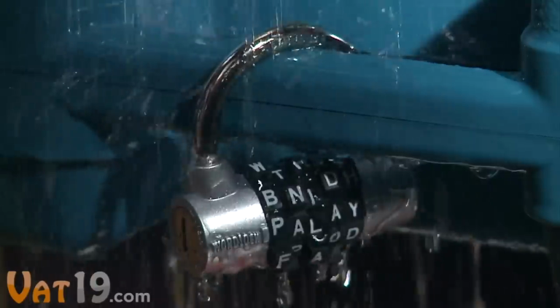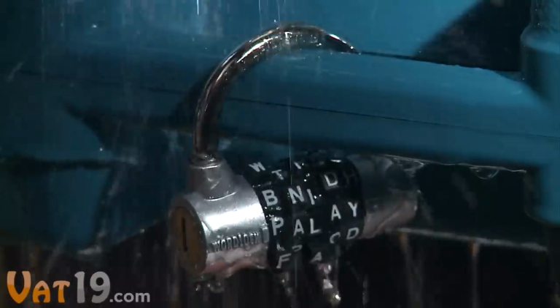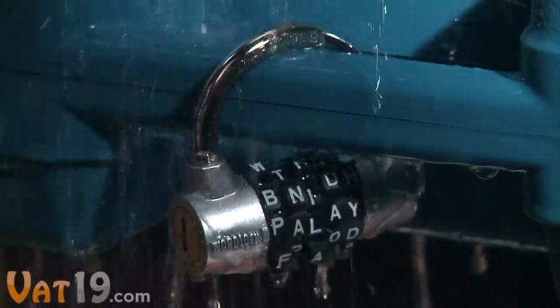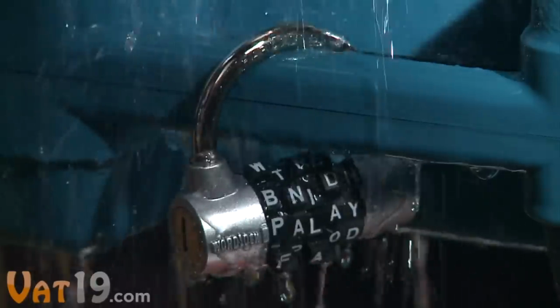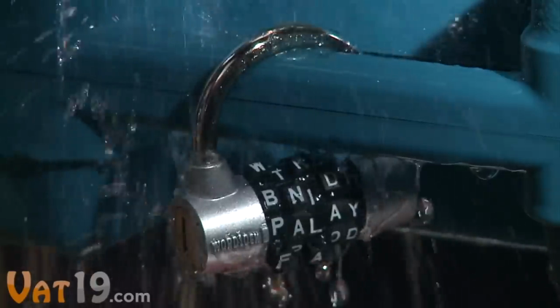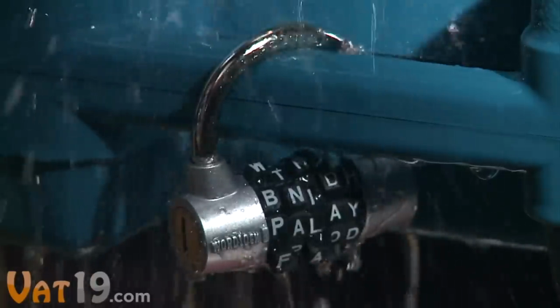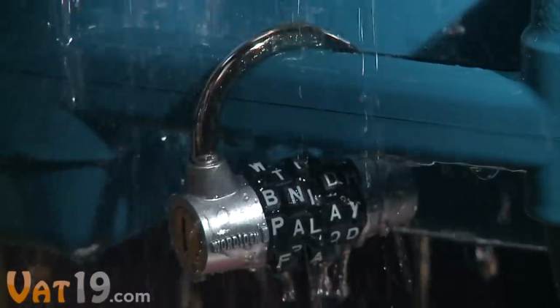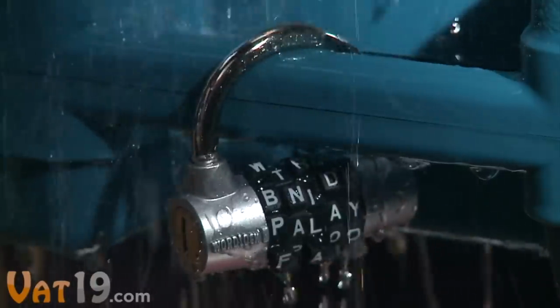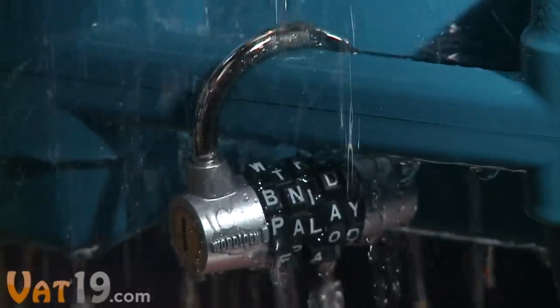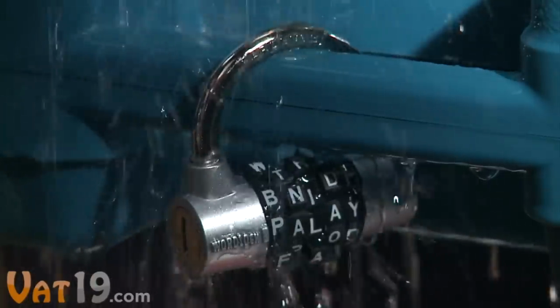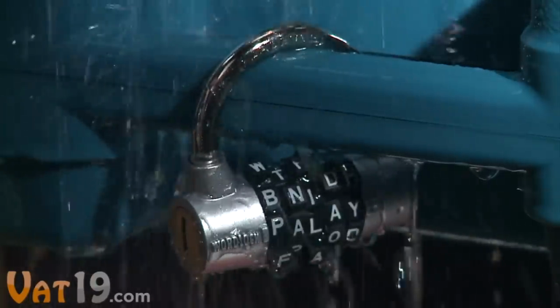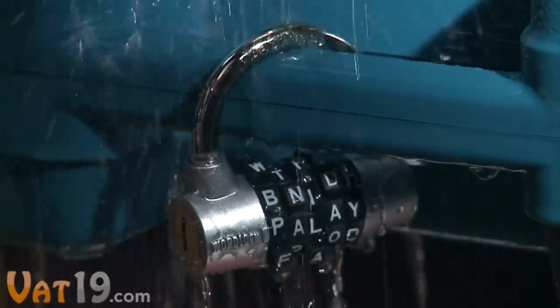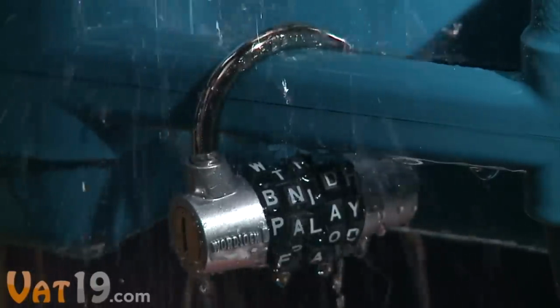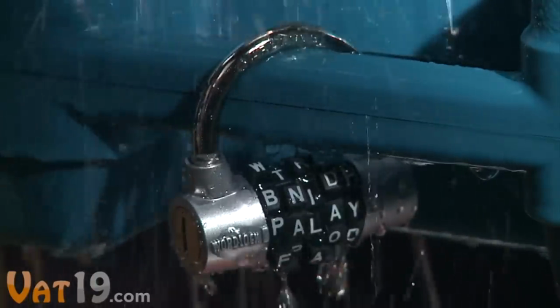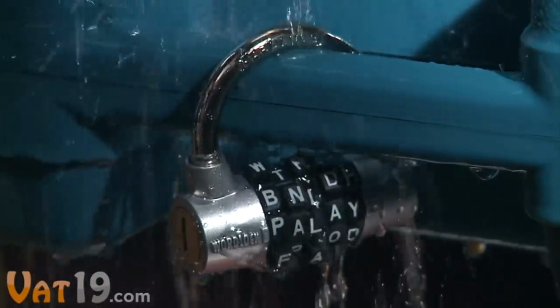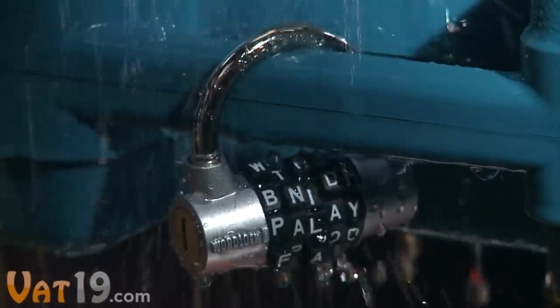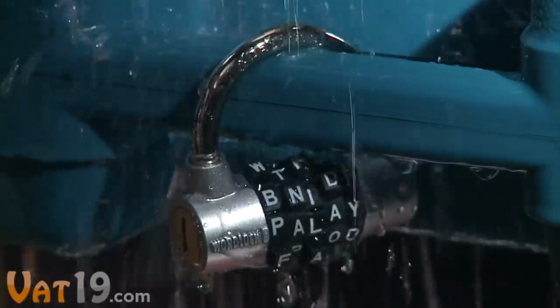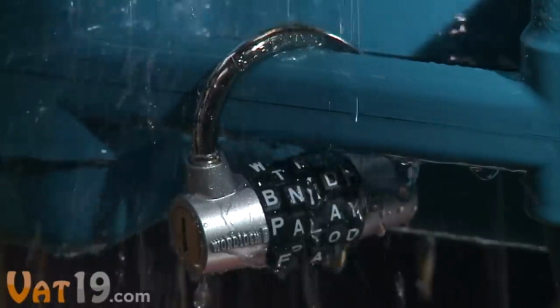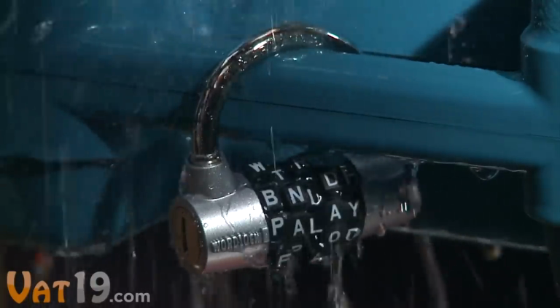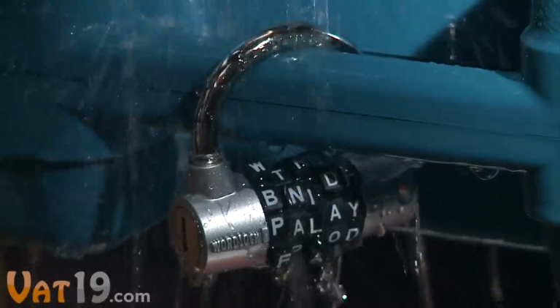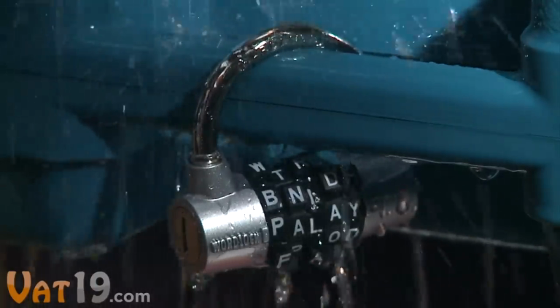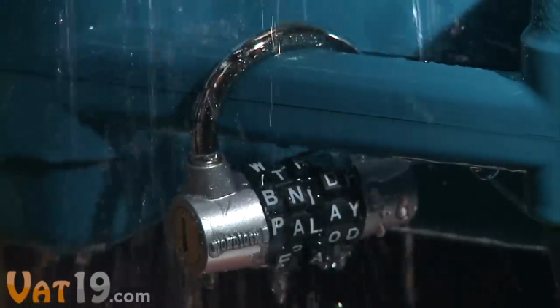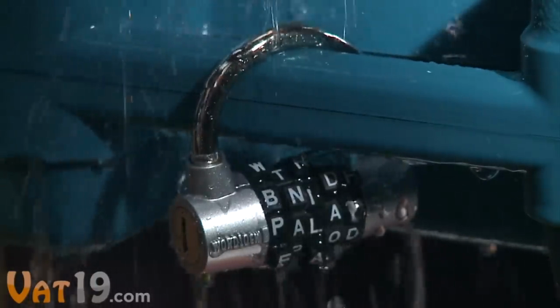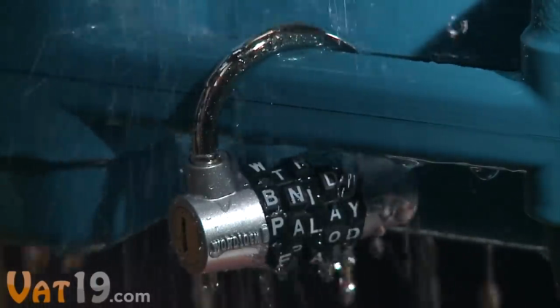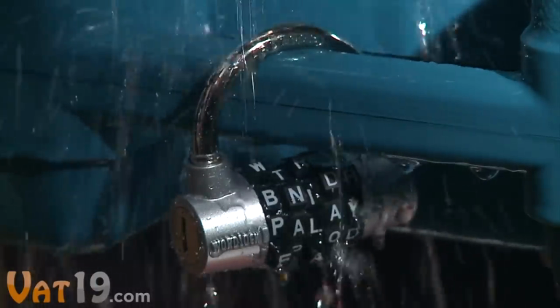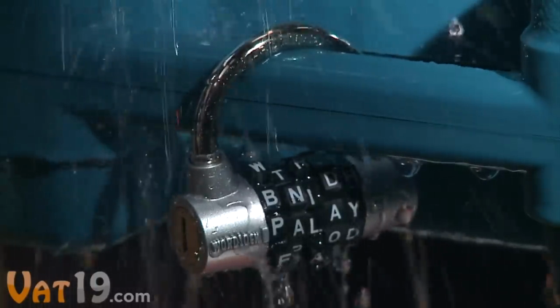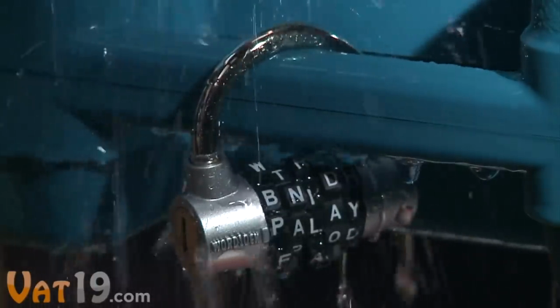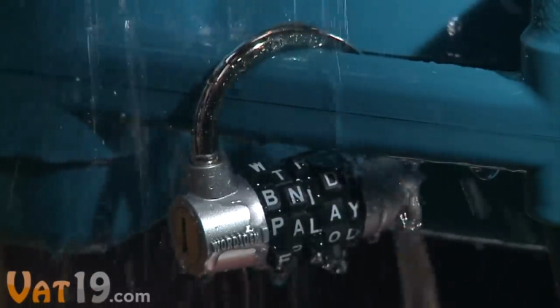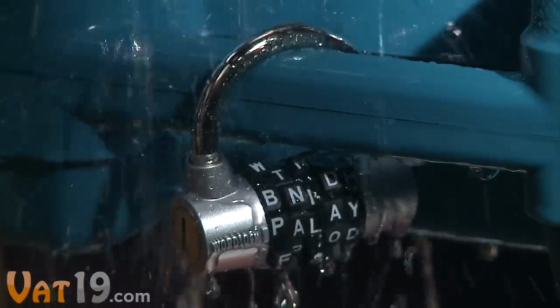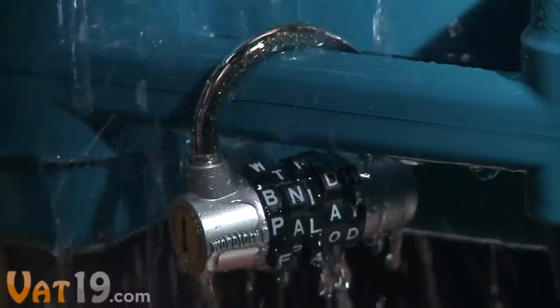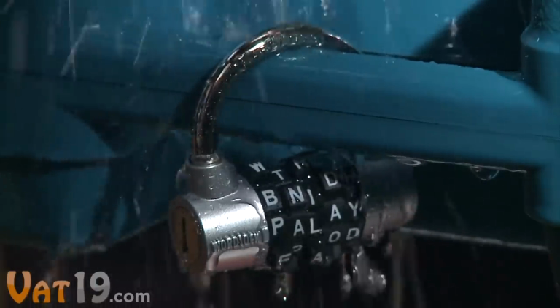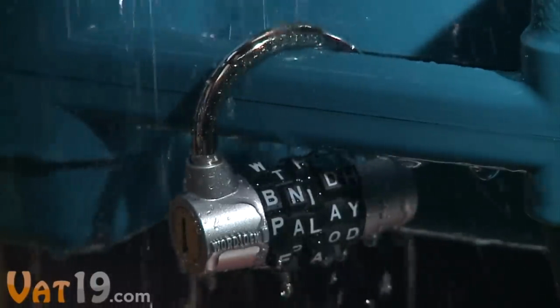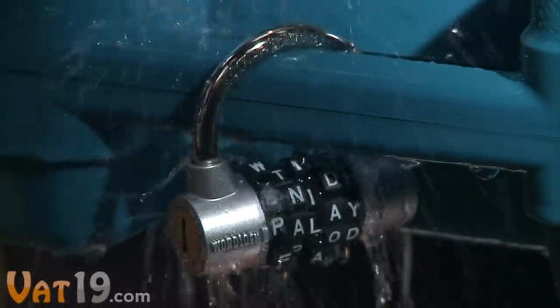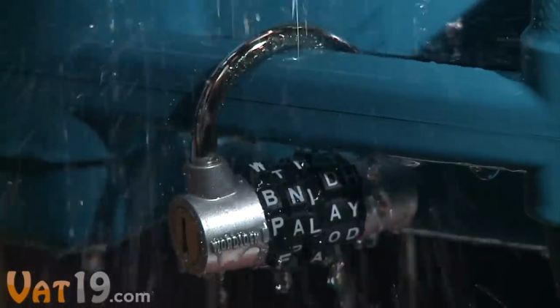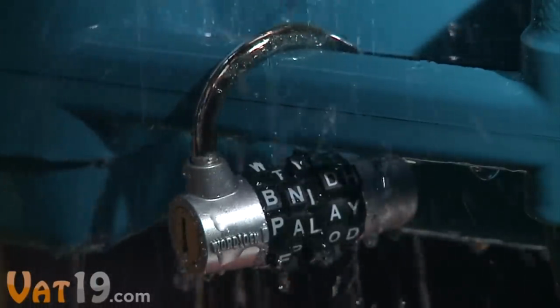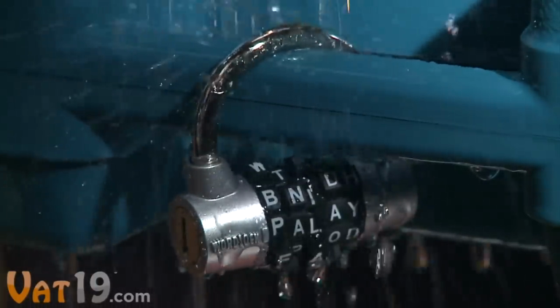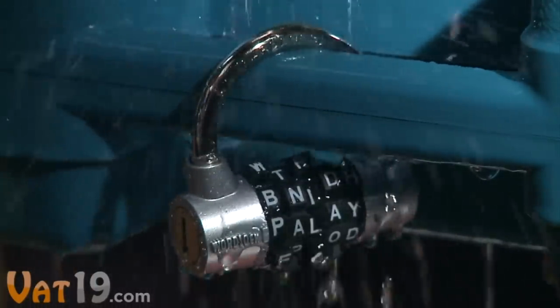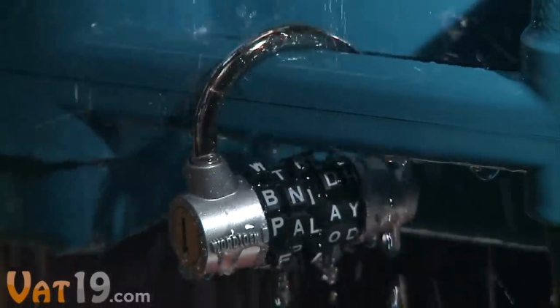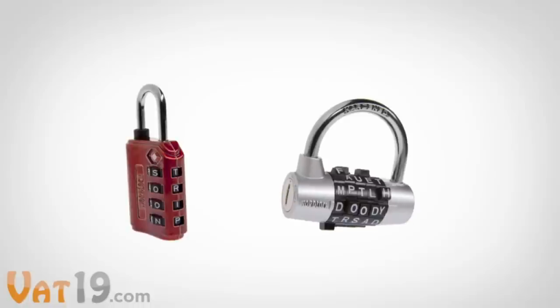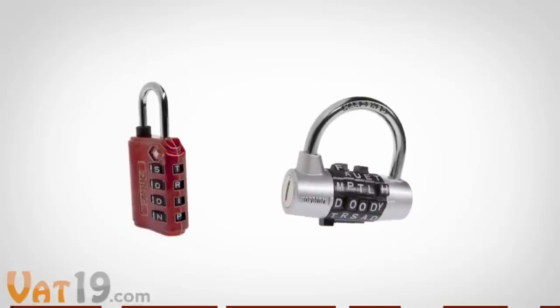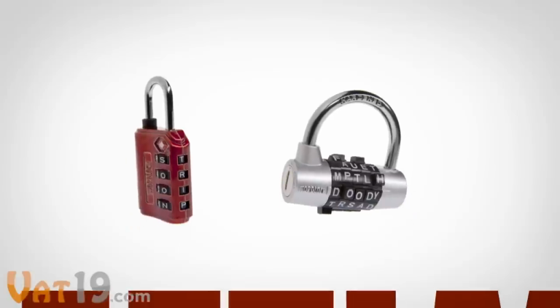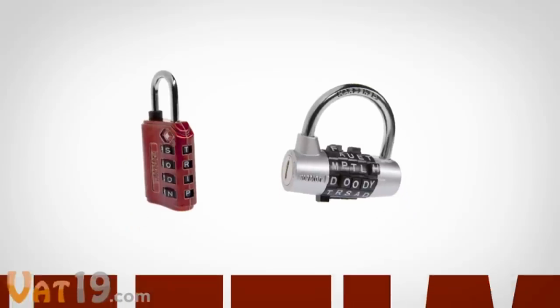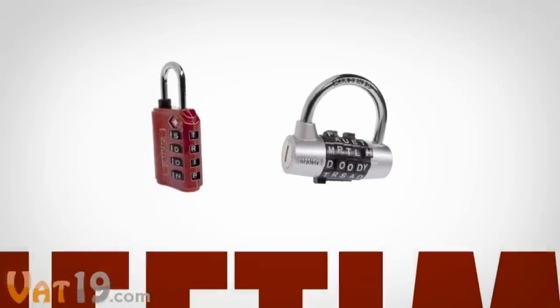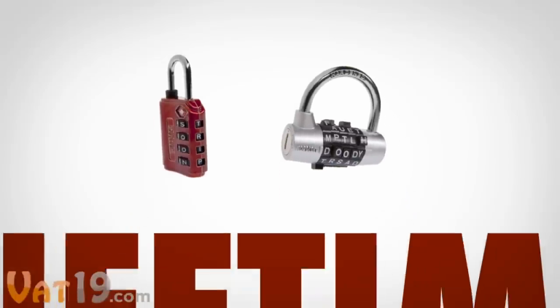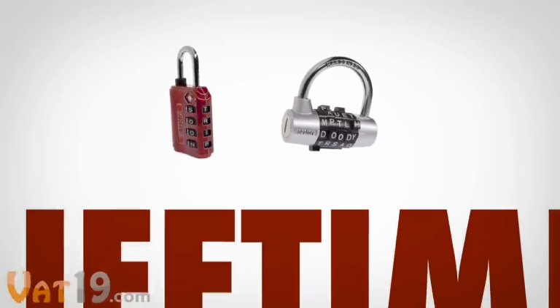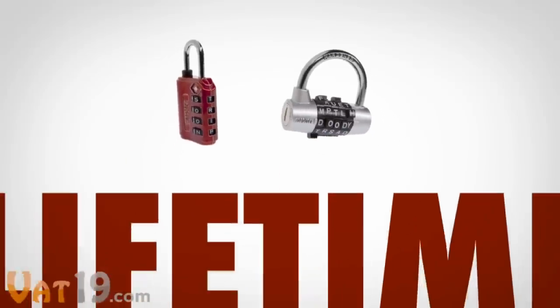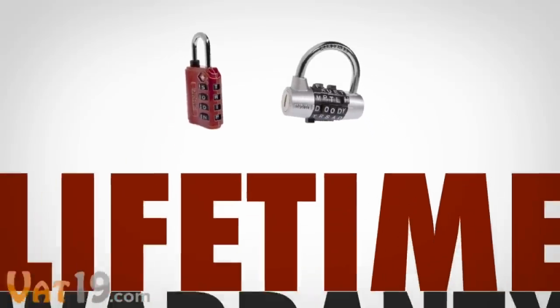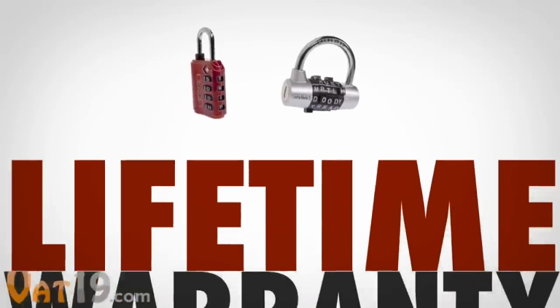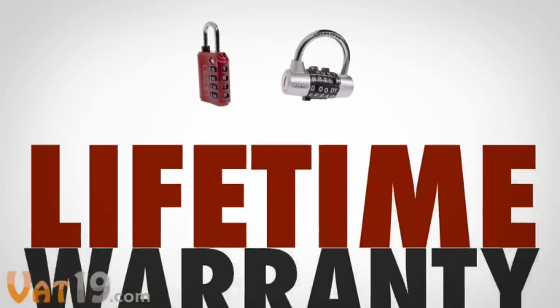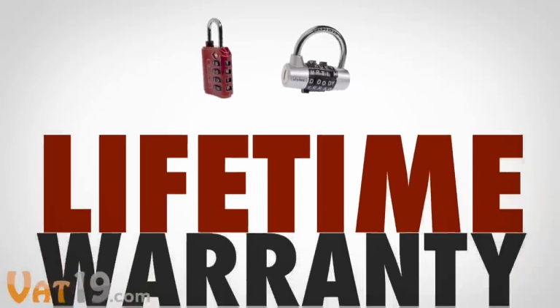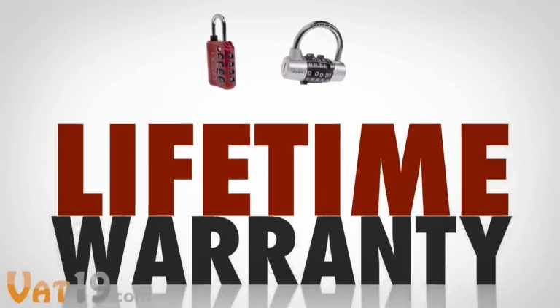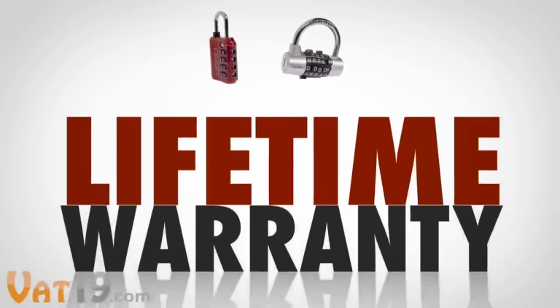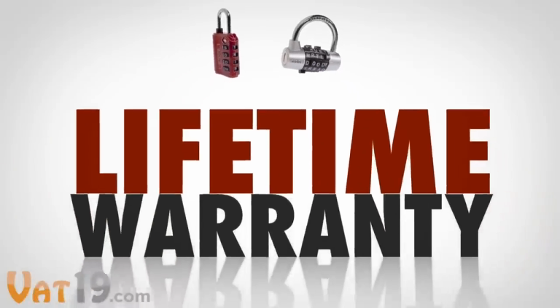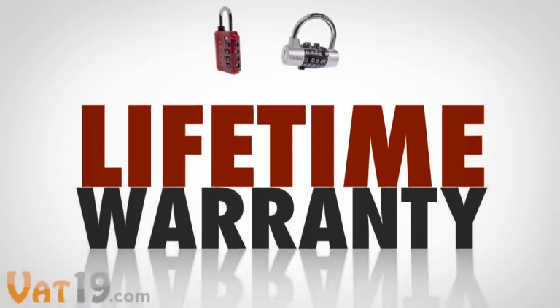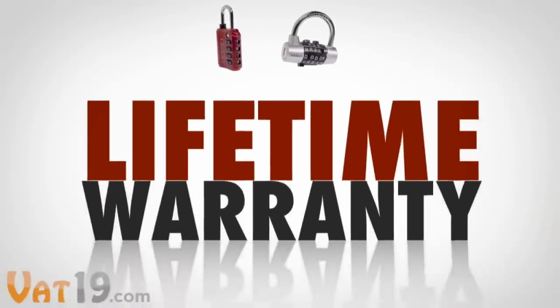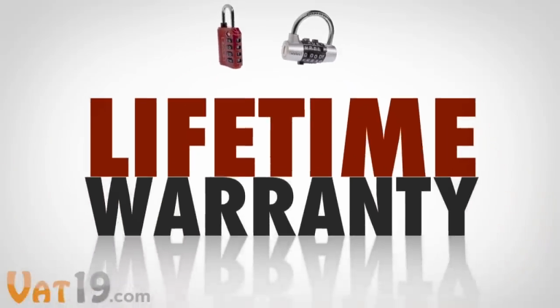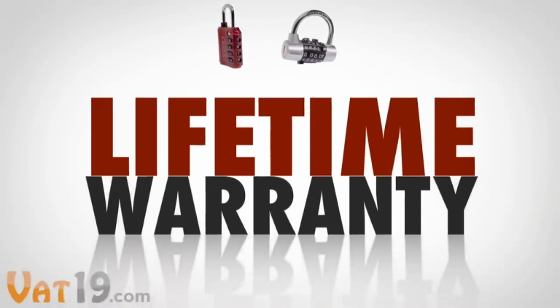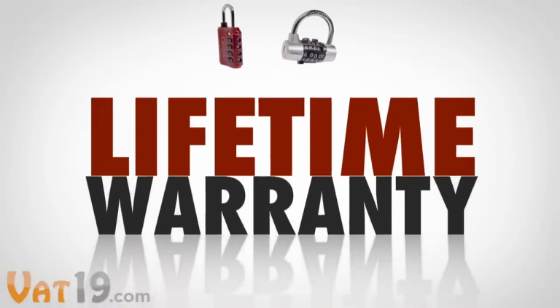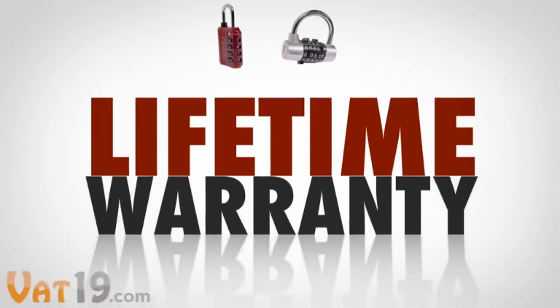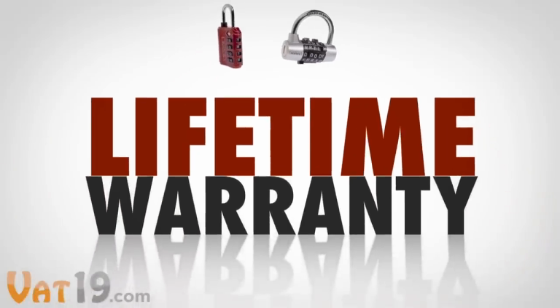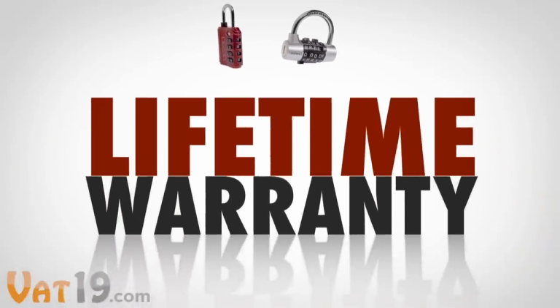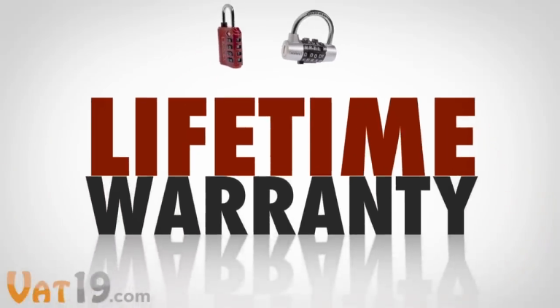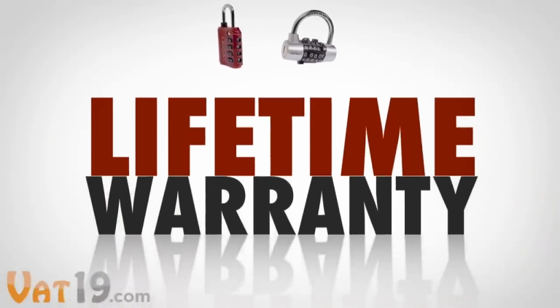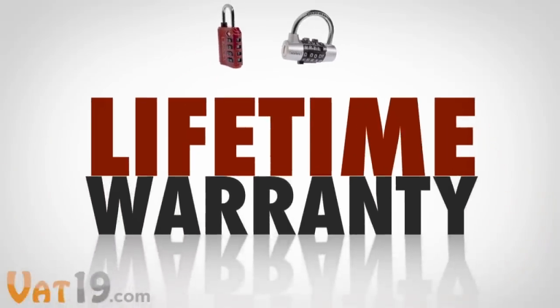WordLocks are weatherproof and feature hardened steel shackles, so they're tough as nails. They each come with a lifetime warranty.